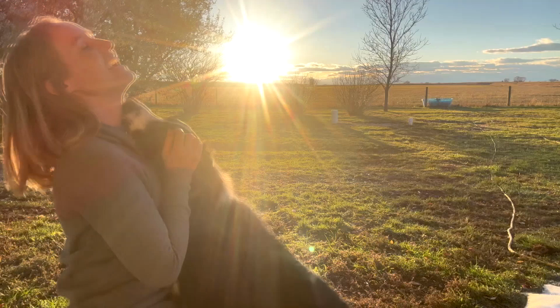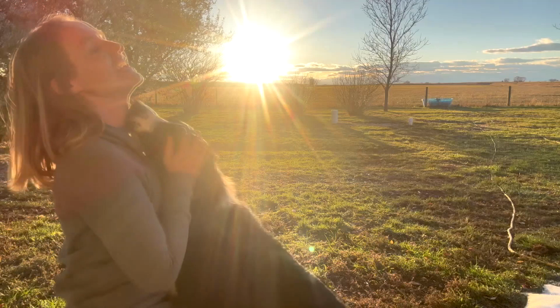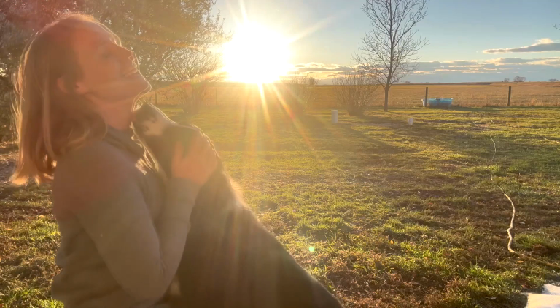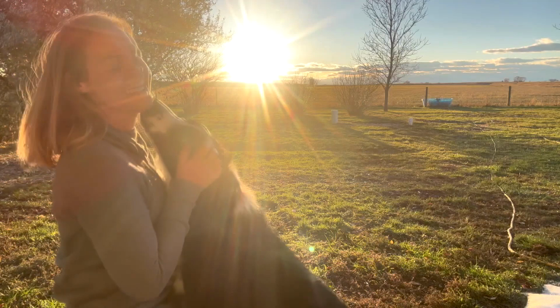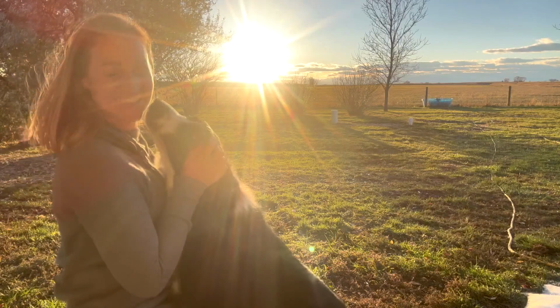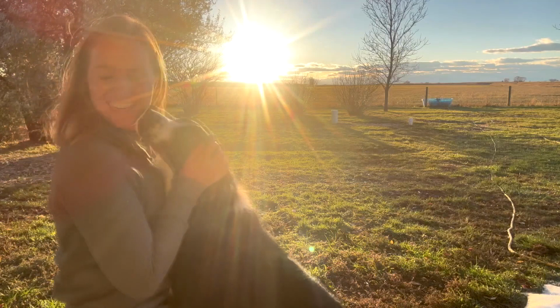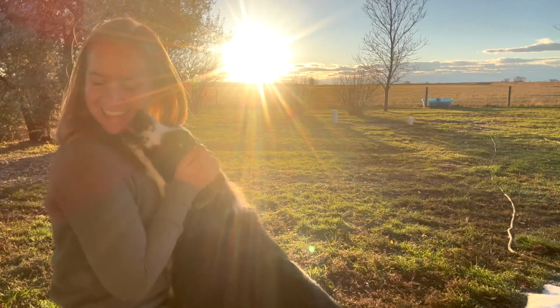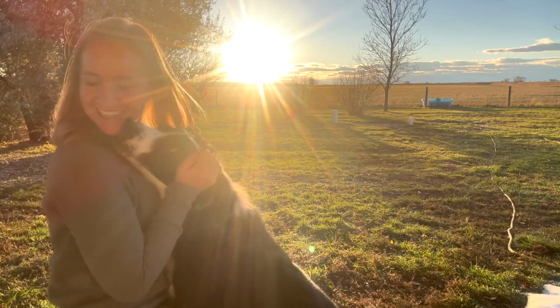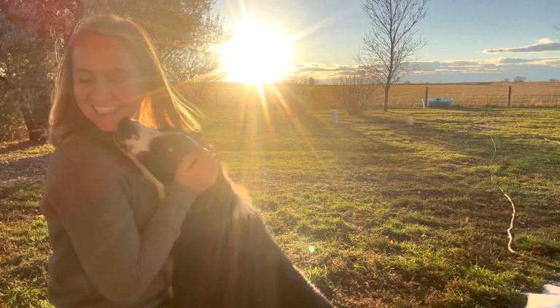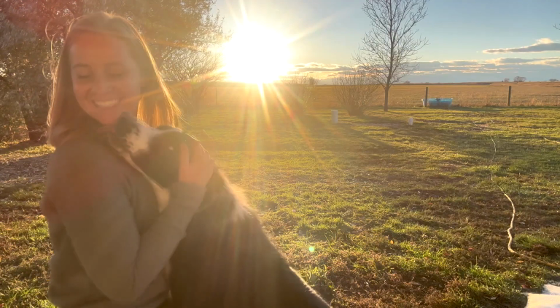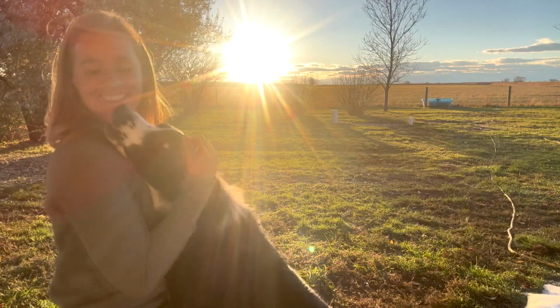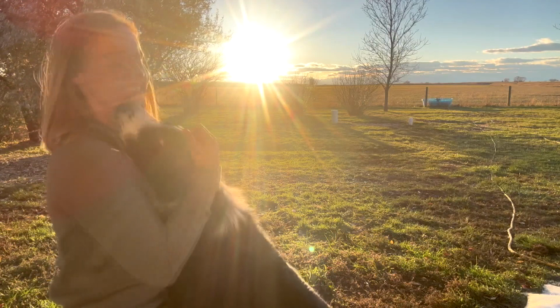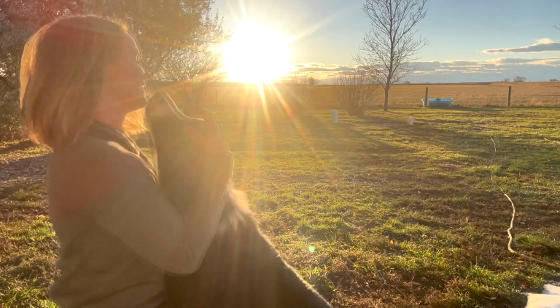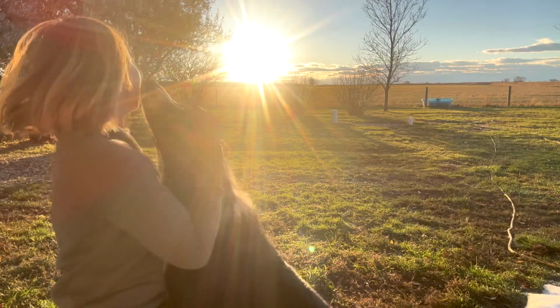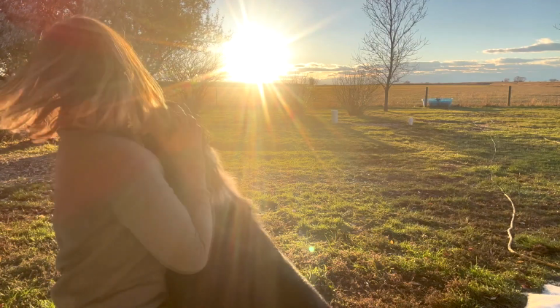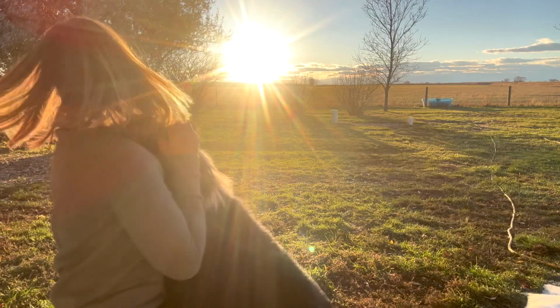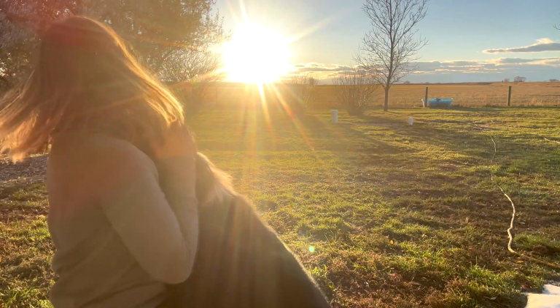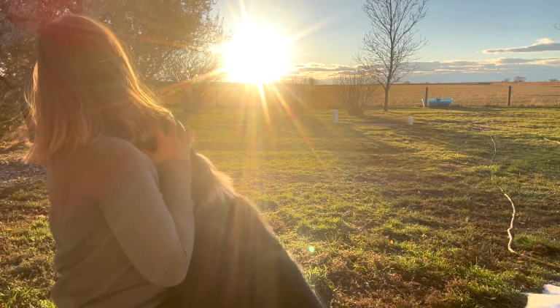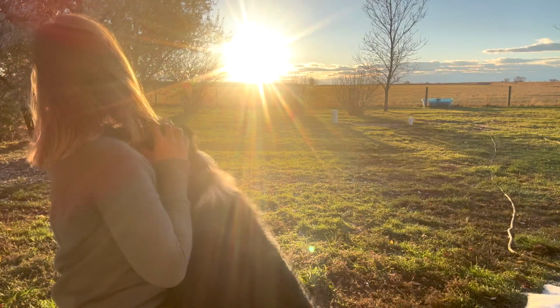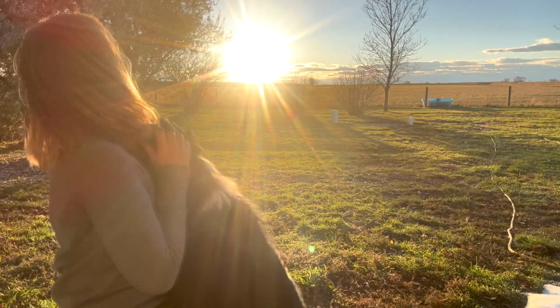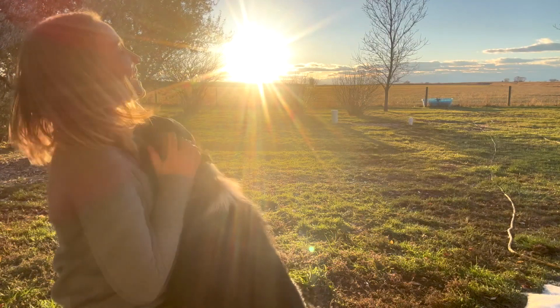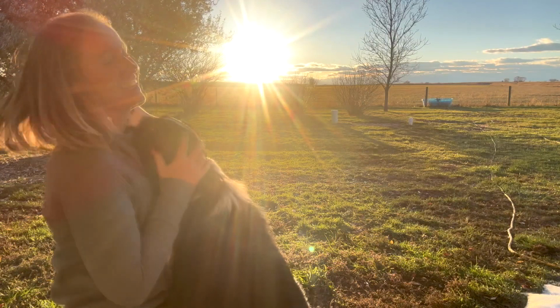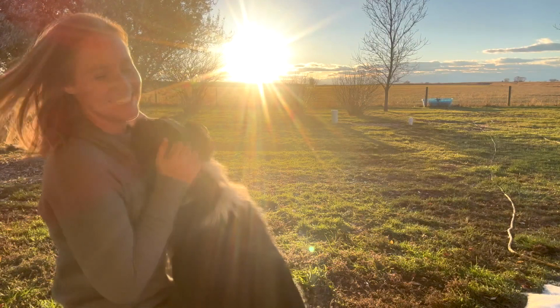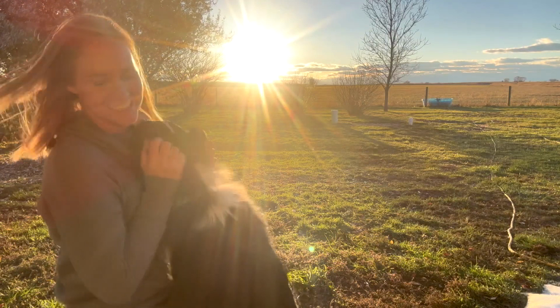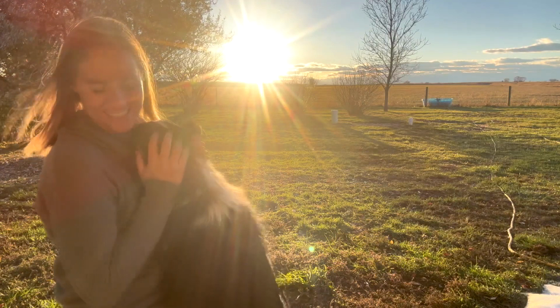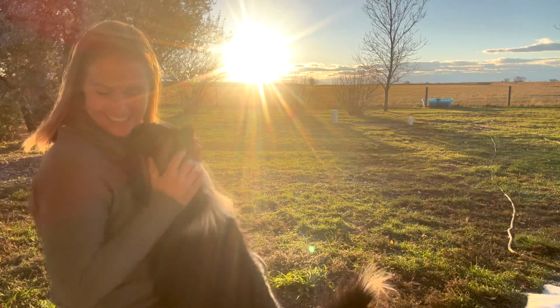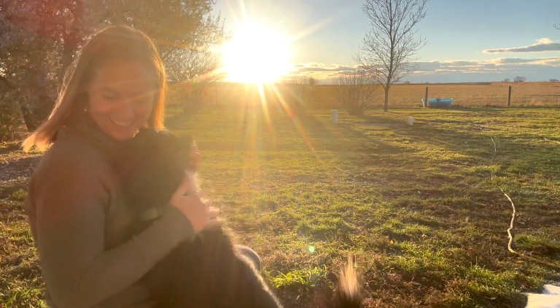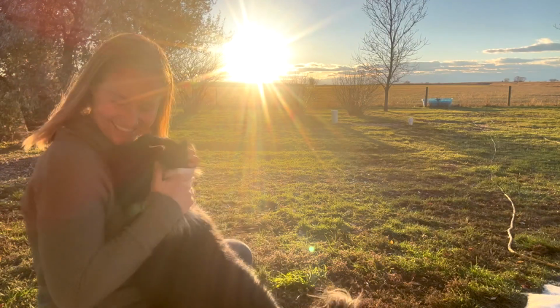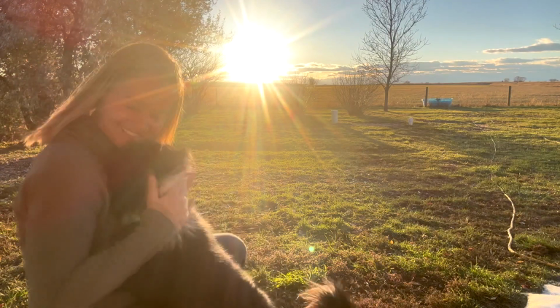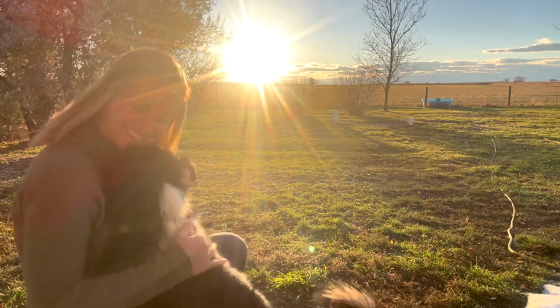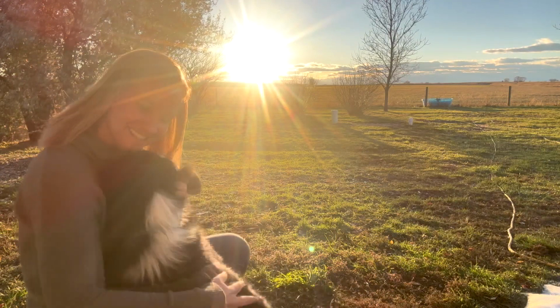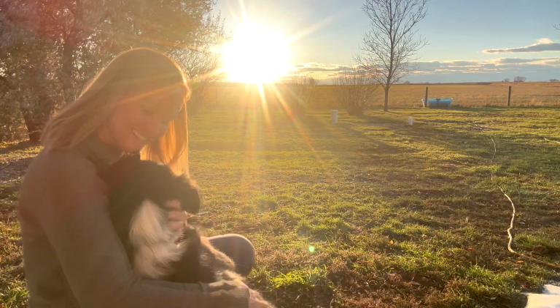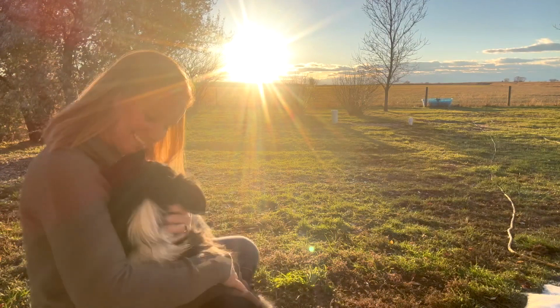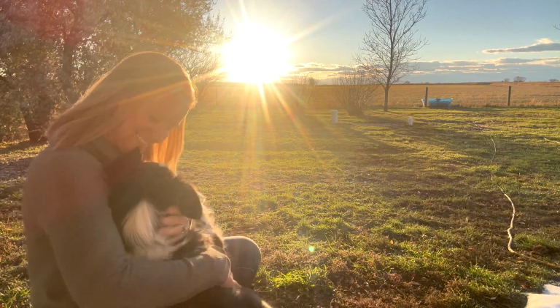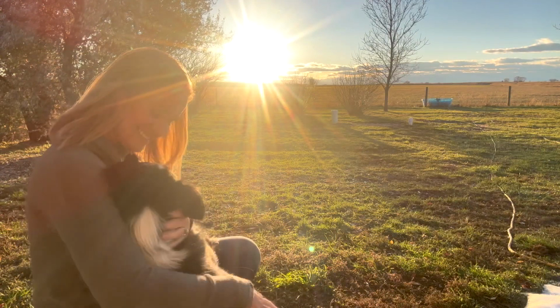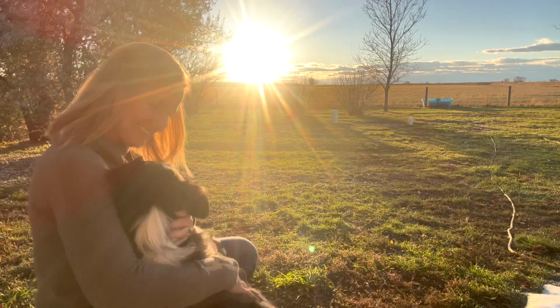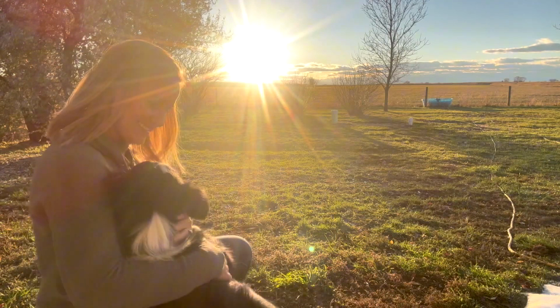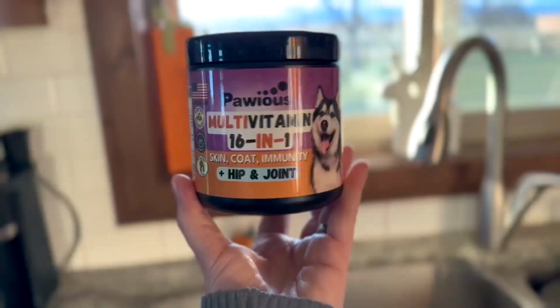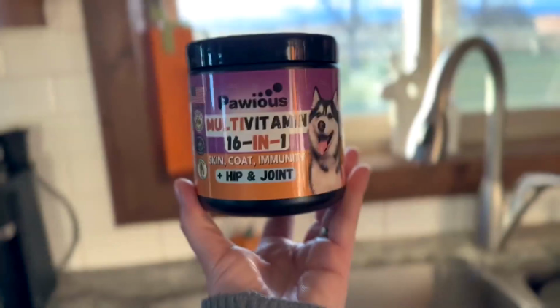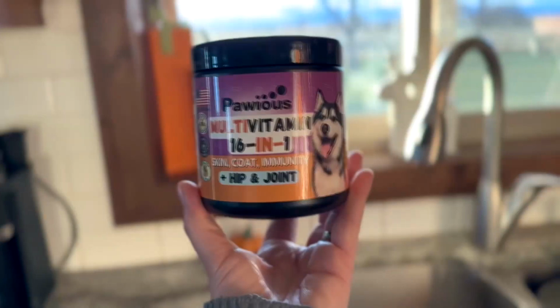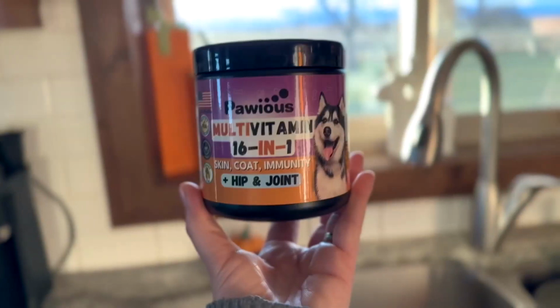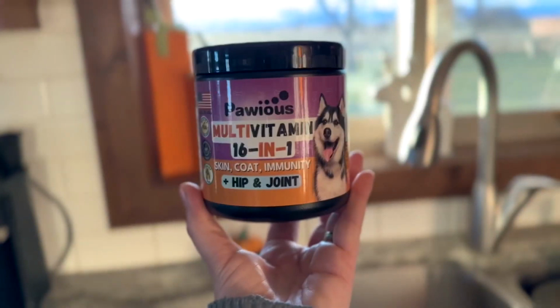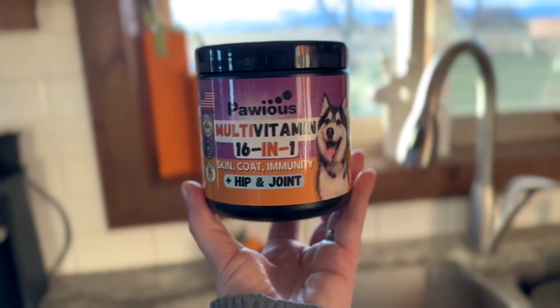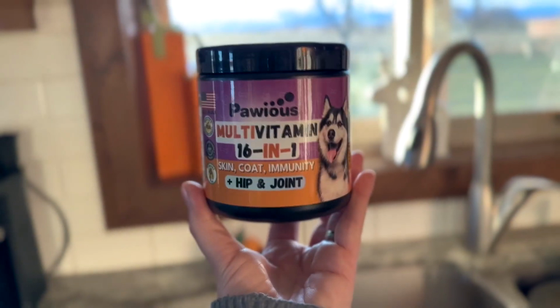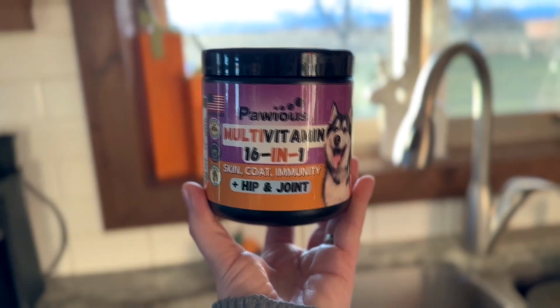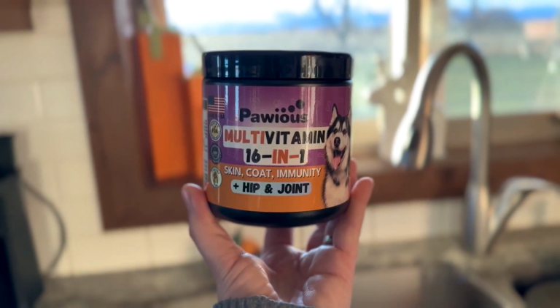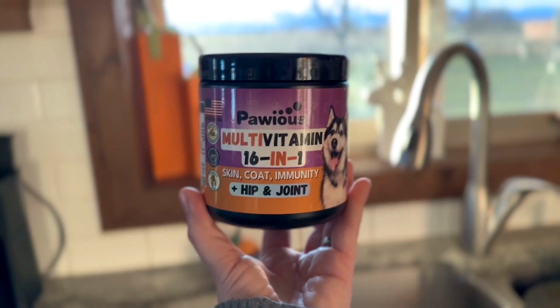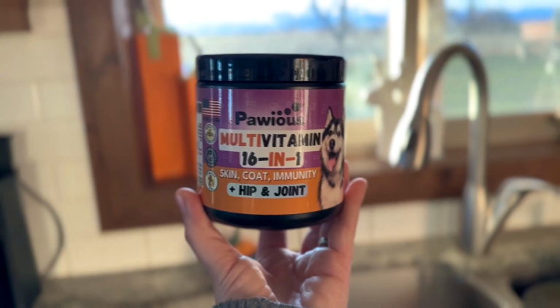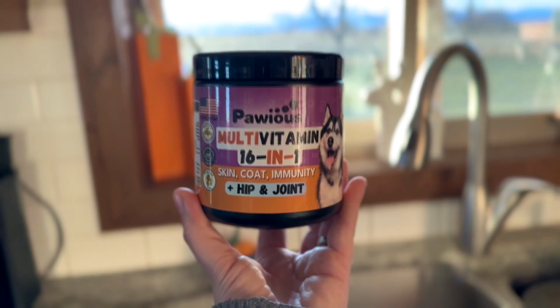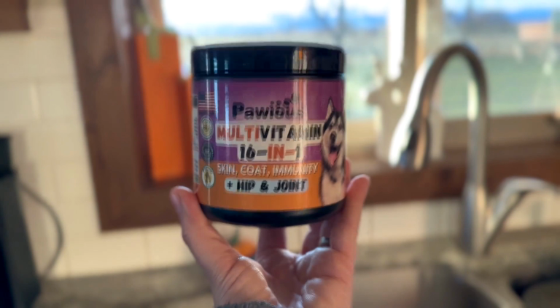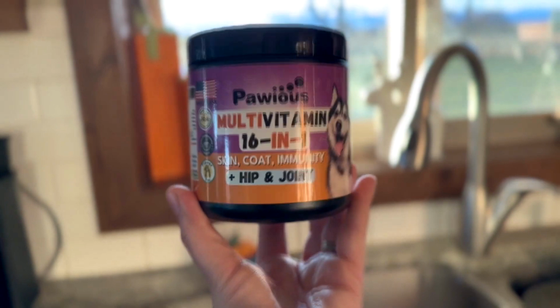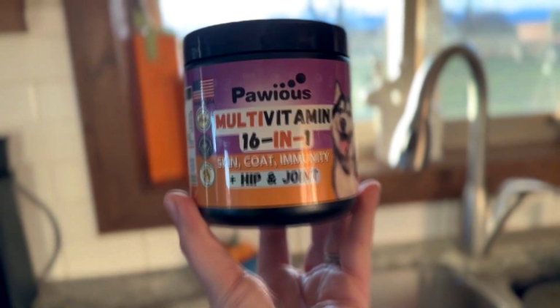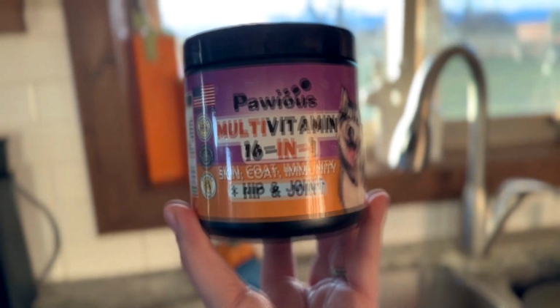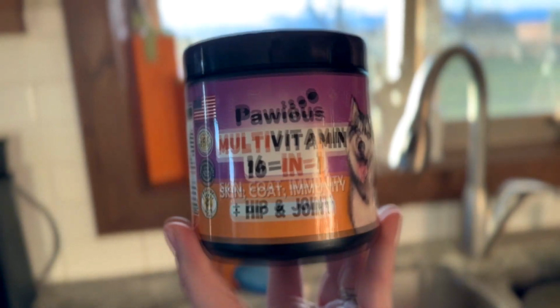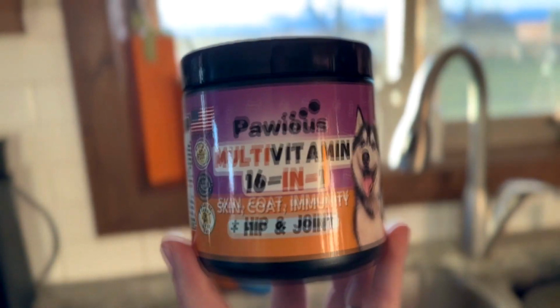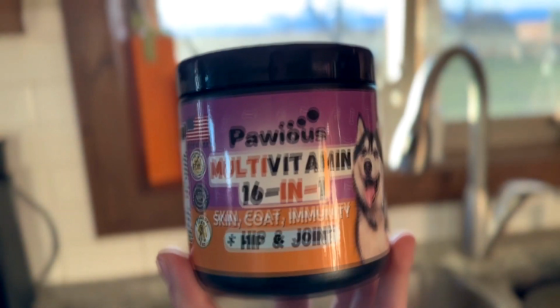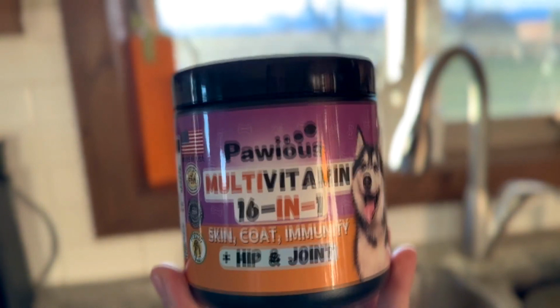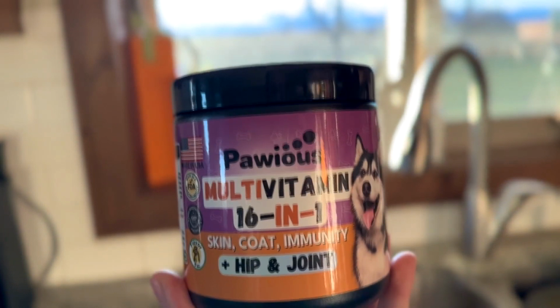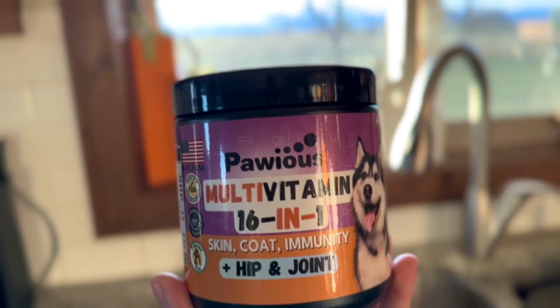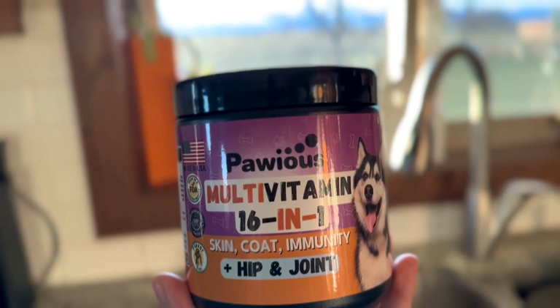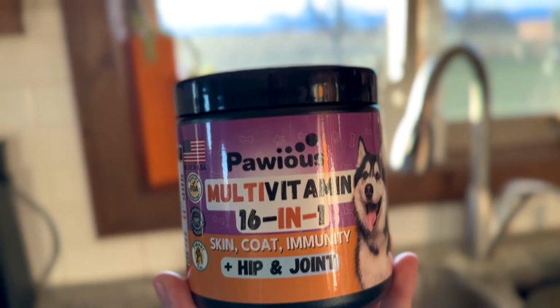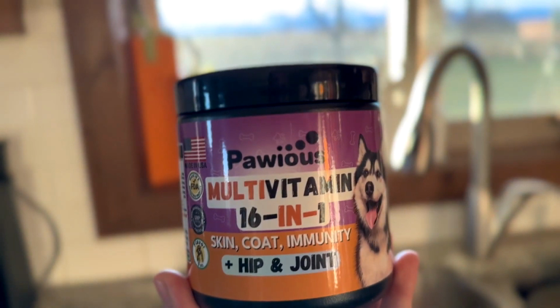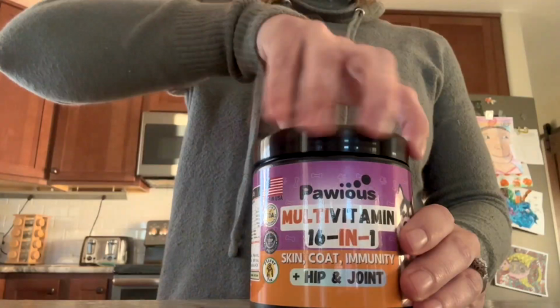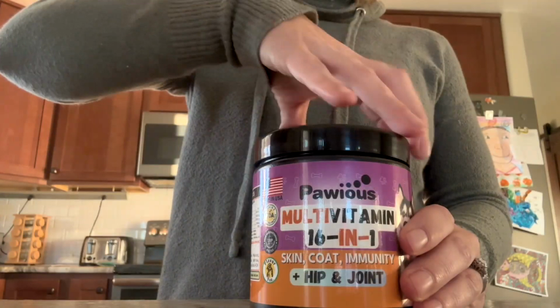As a dog mom, I do whatever it takes to make sure my puppy is happy and healthy, which is why when it comes to joint health, I choose Polya 16-in-1 Multivitamin.